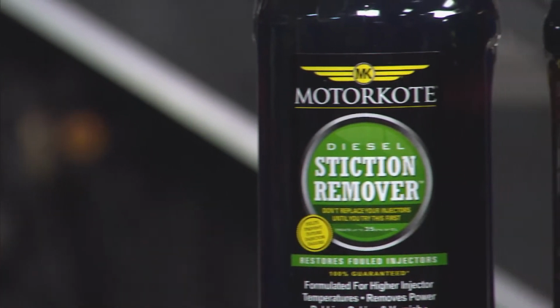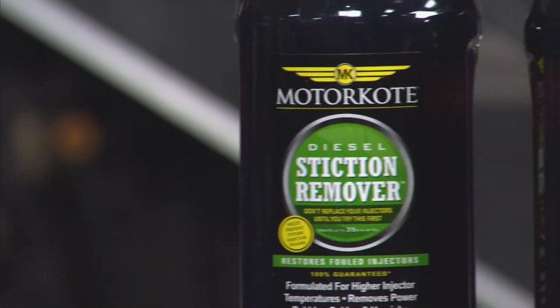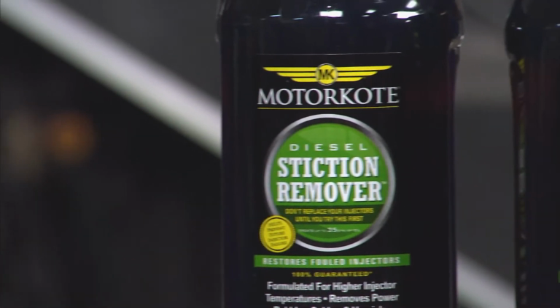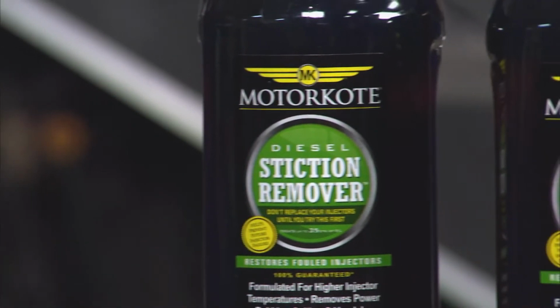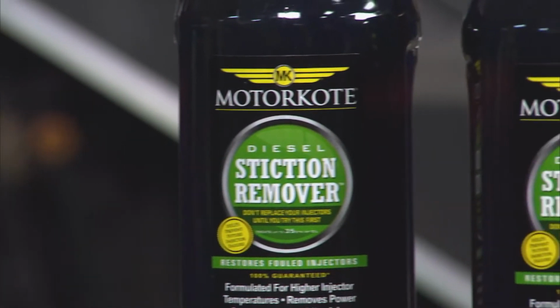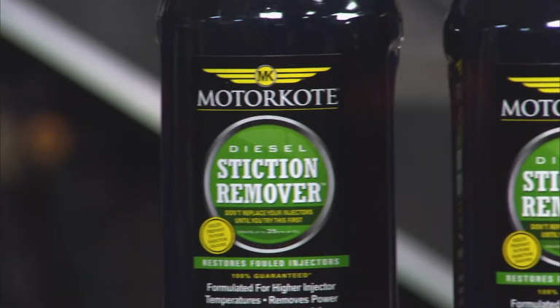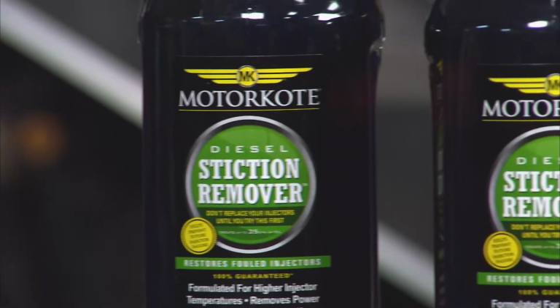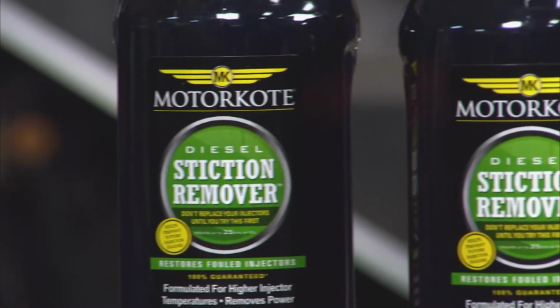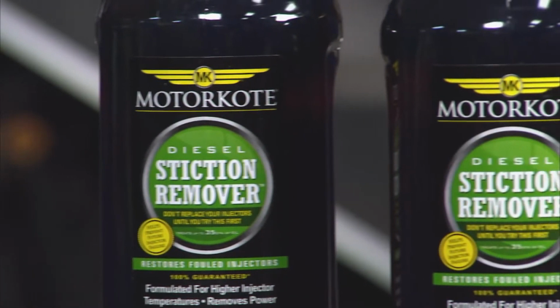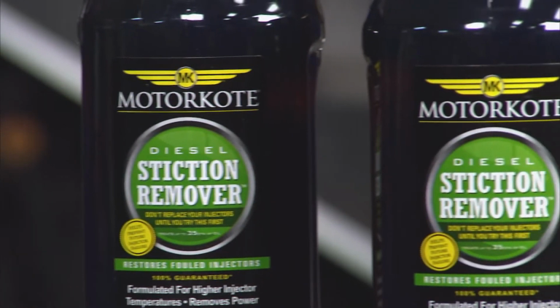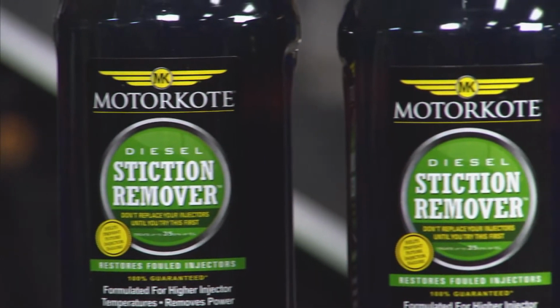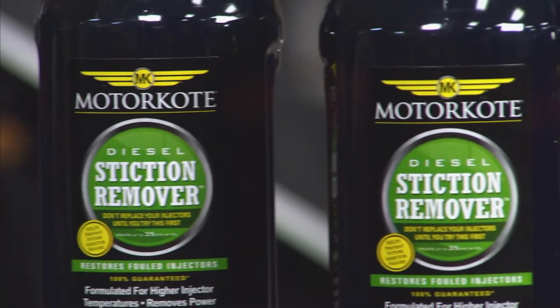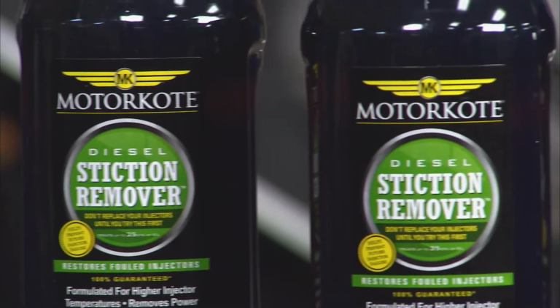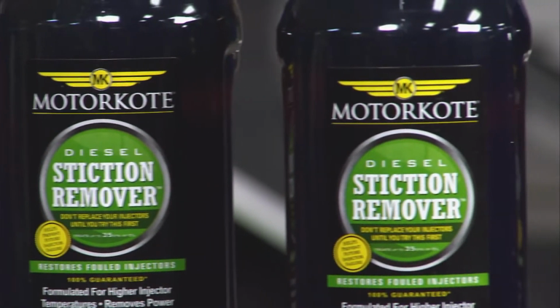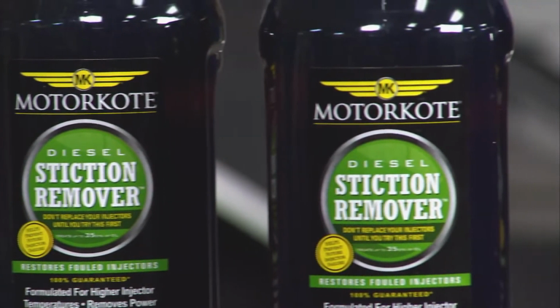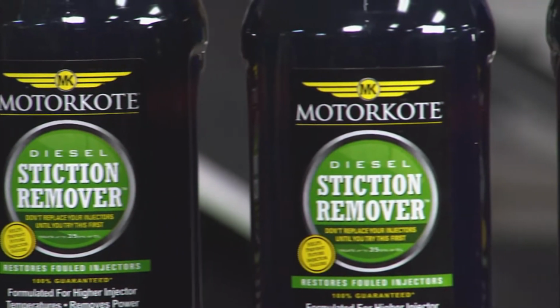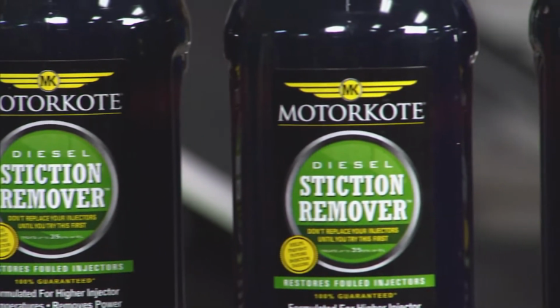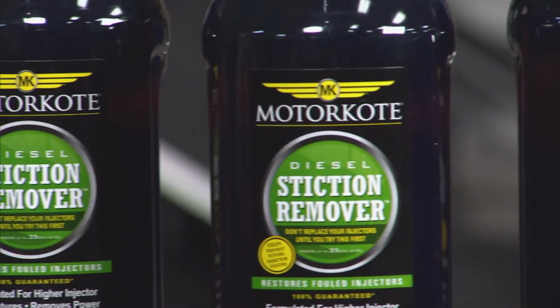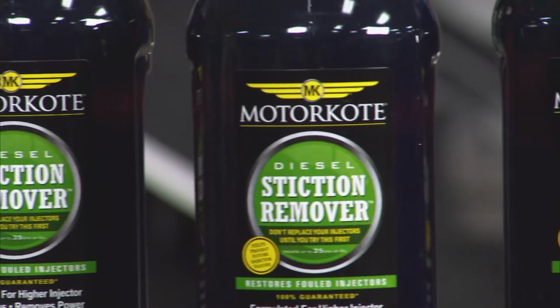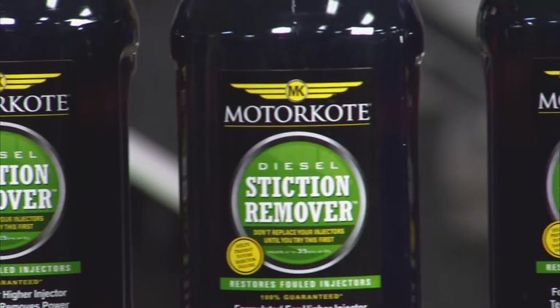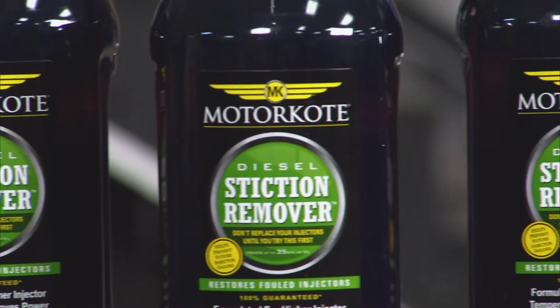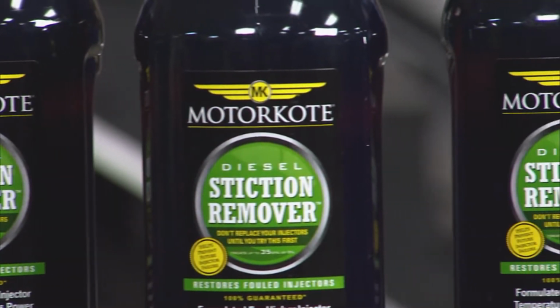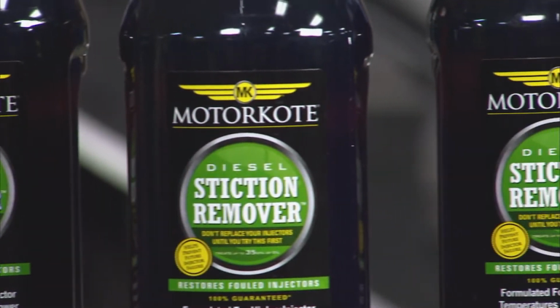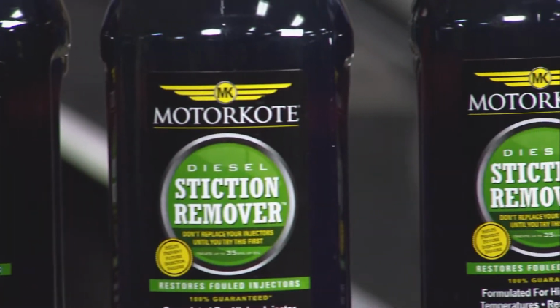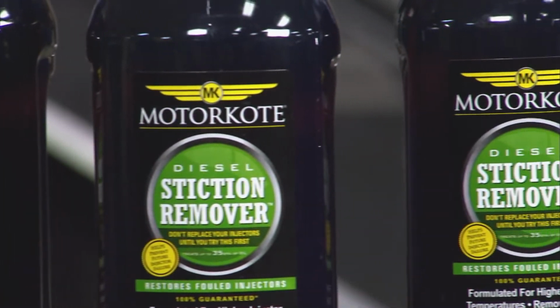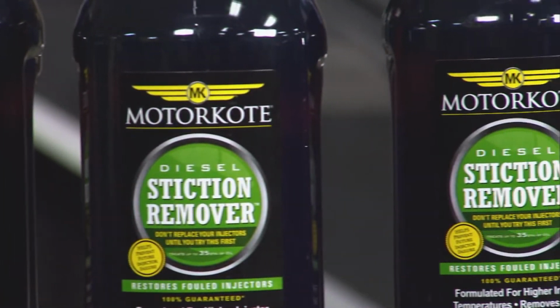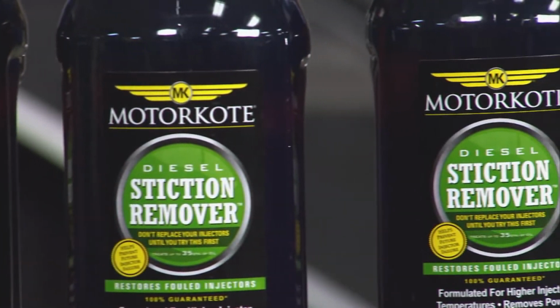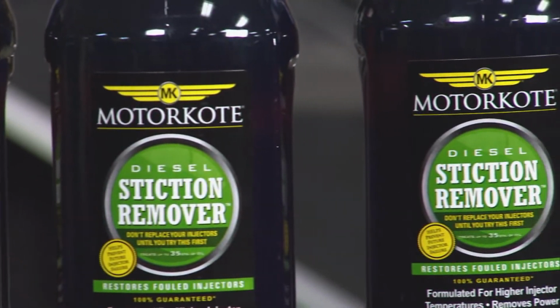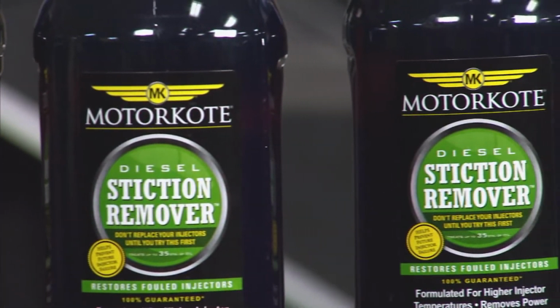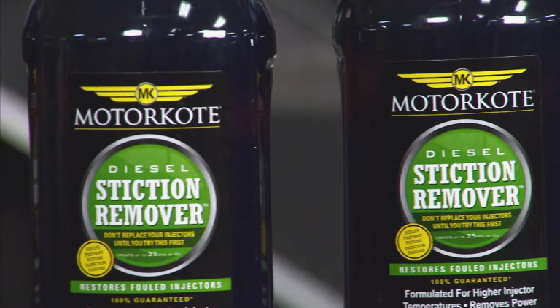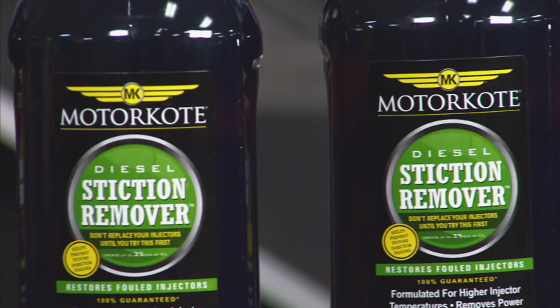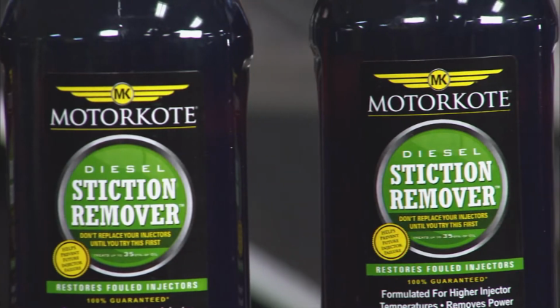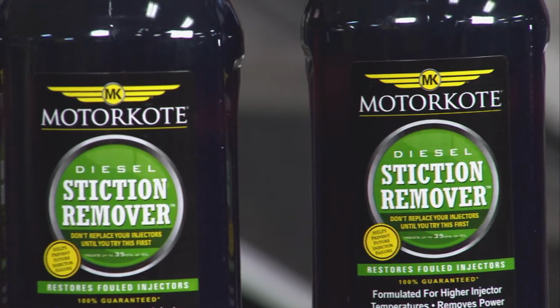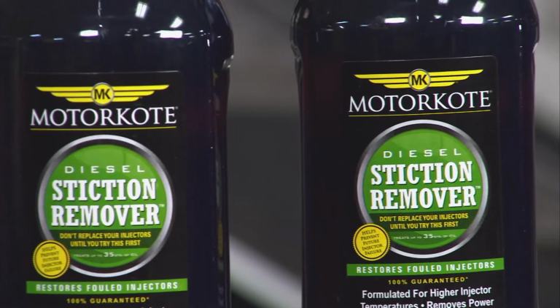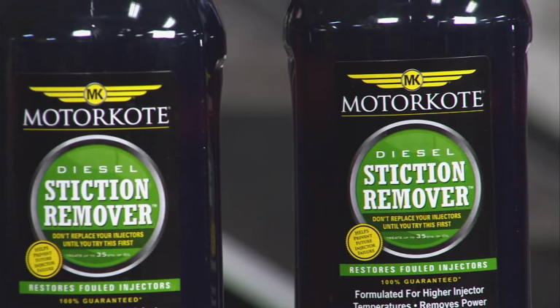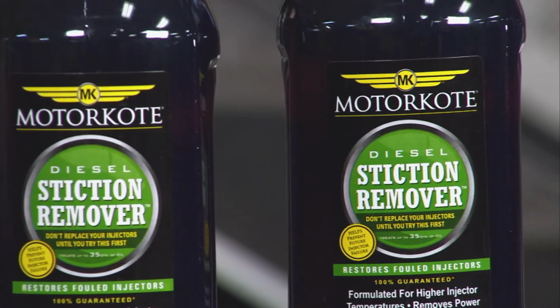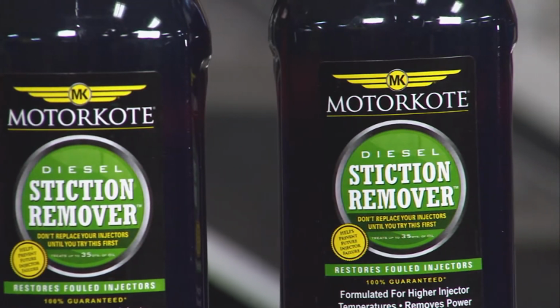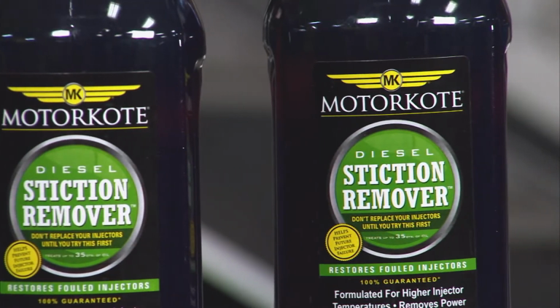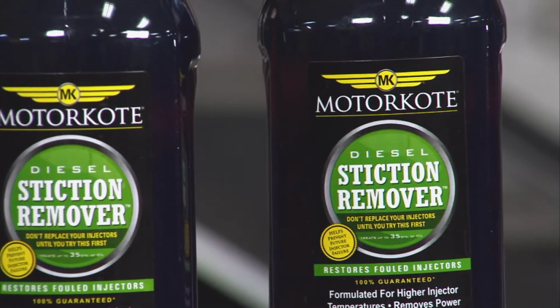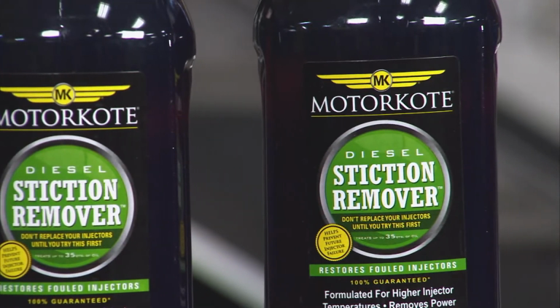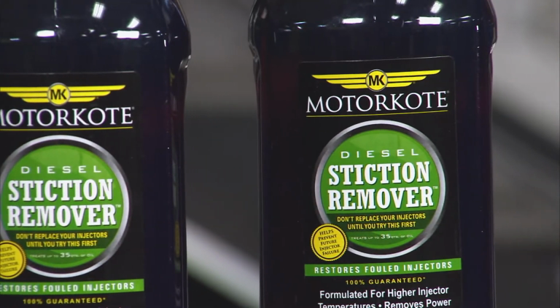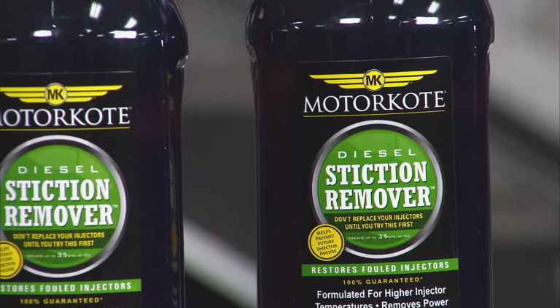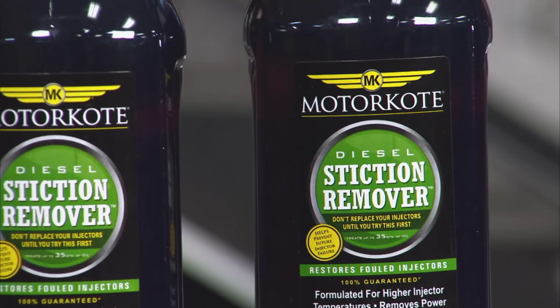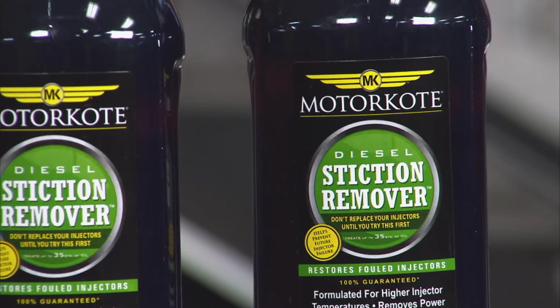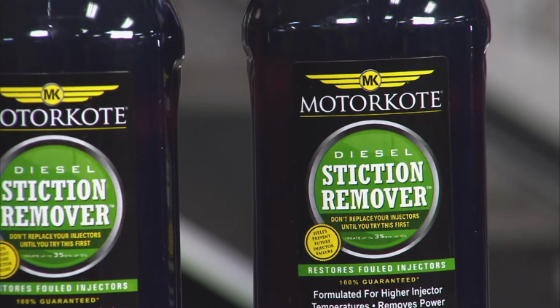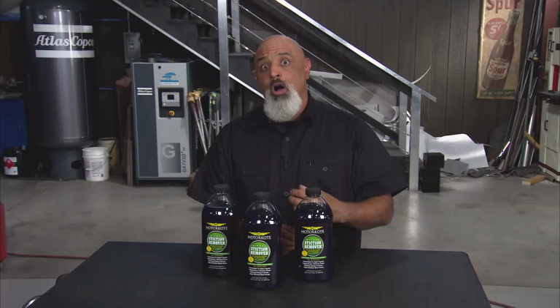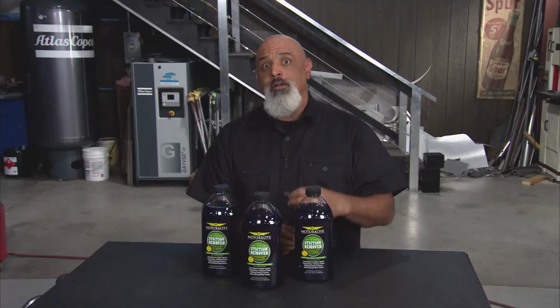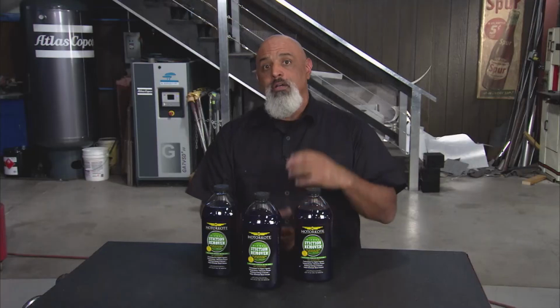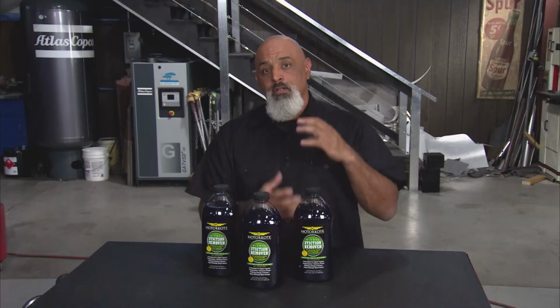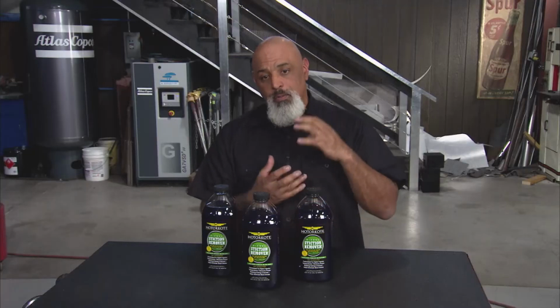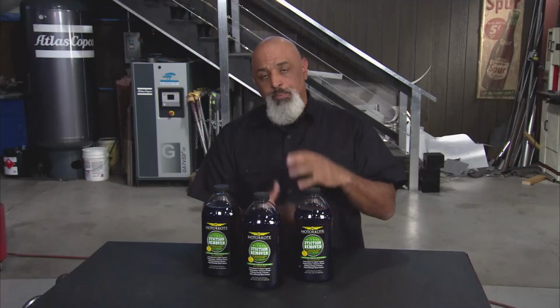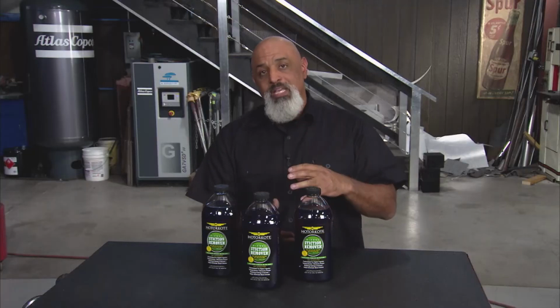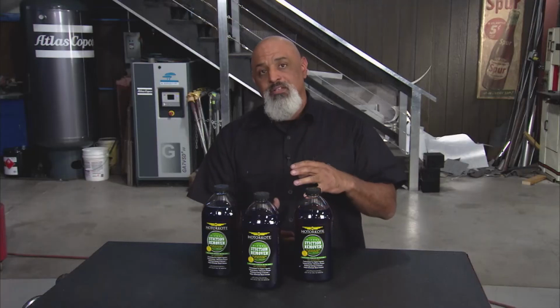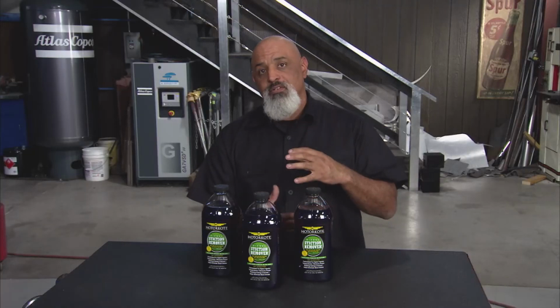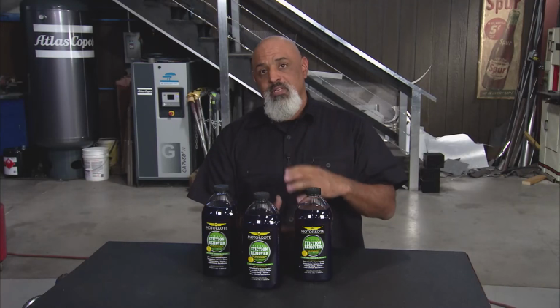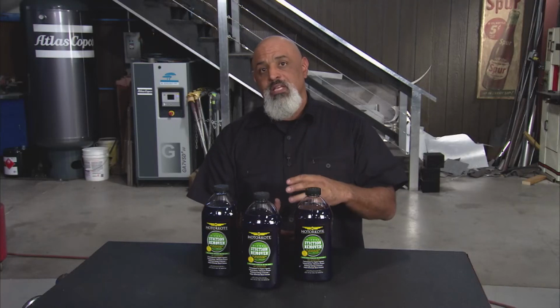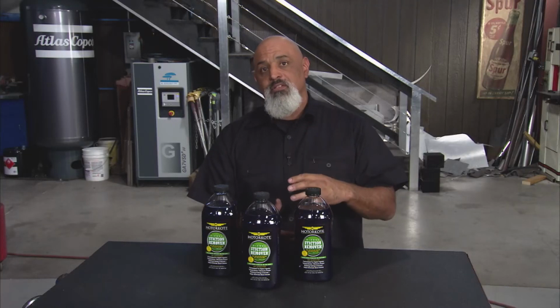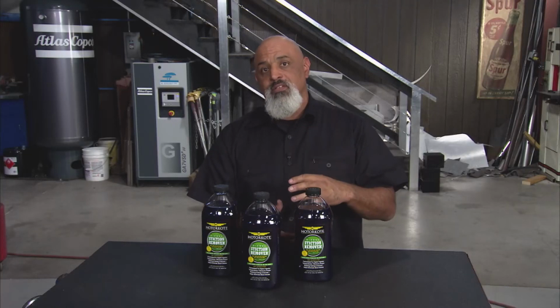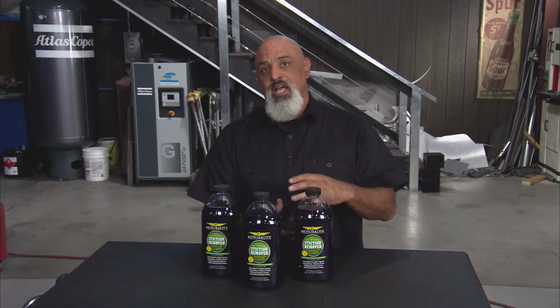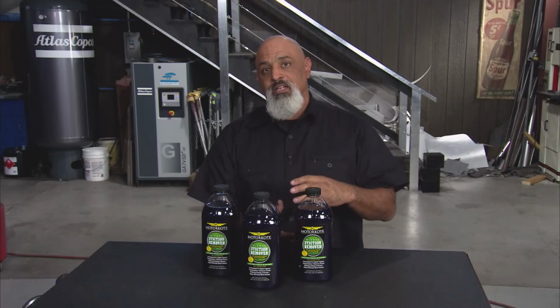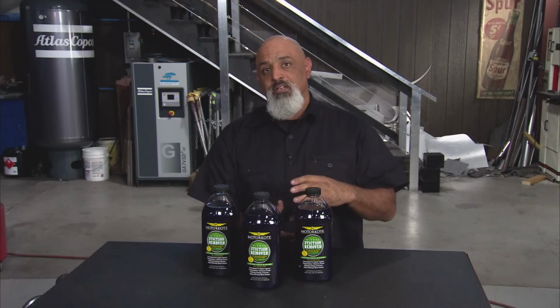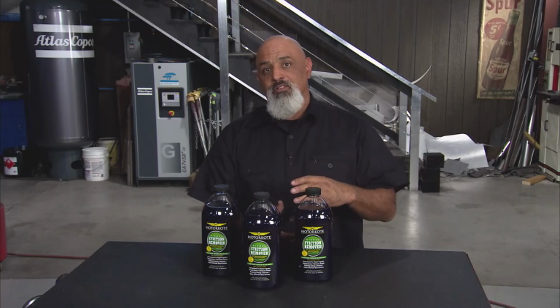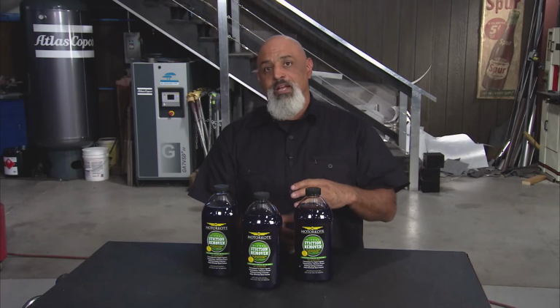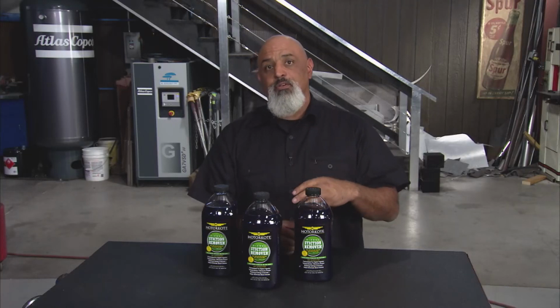And what happens over time, getting hot, getting cold, deposits are left on the pieces inside the injector.